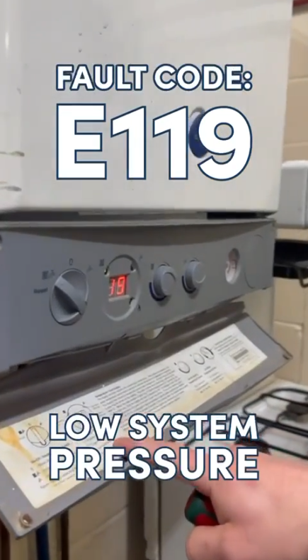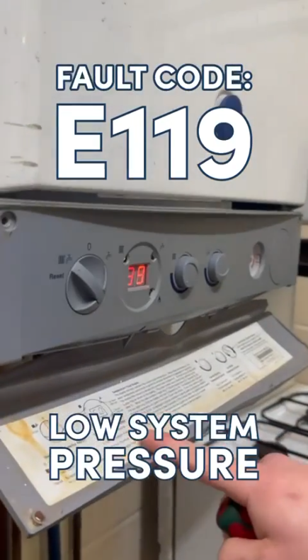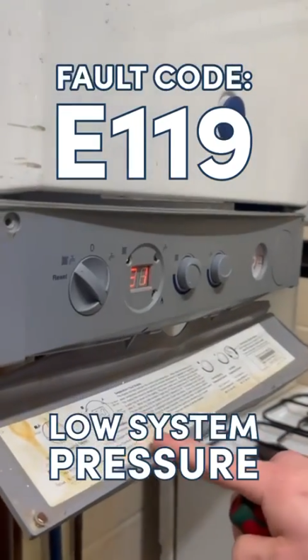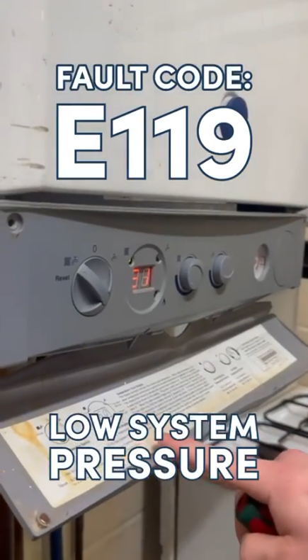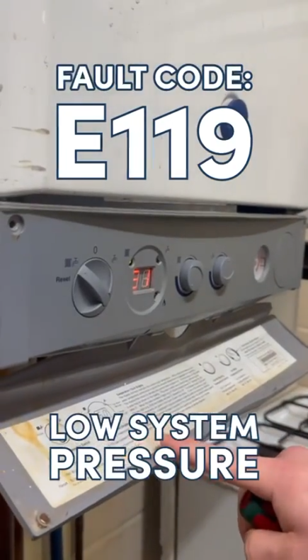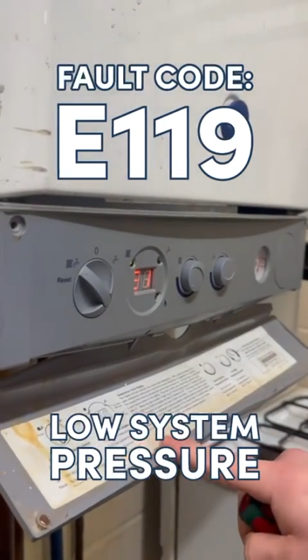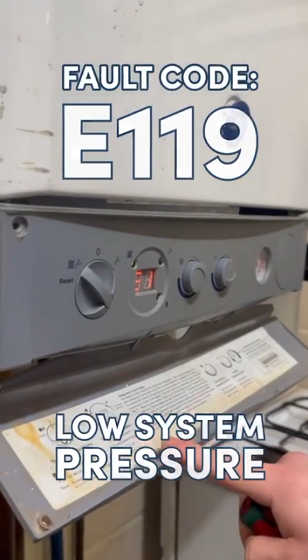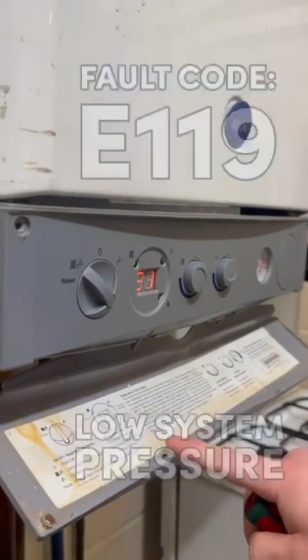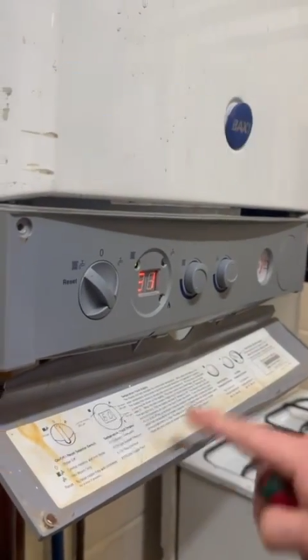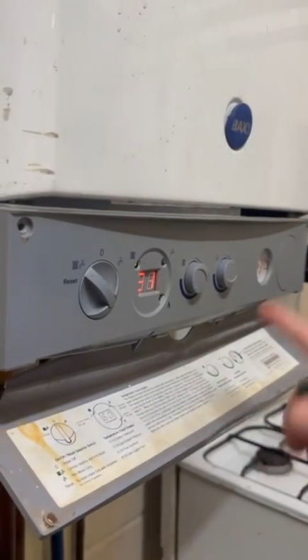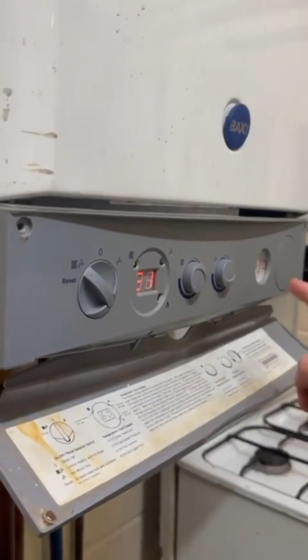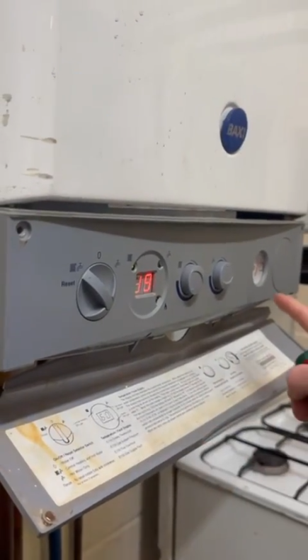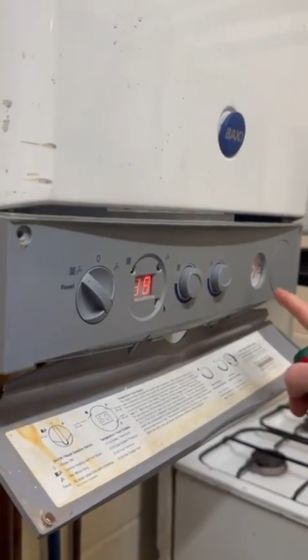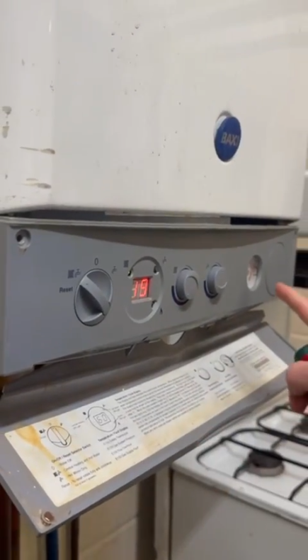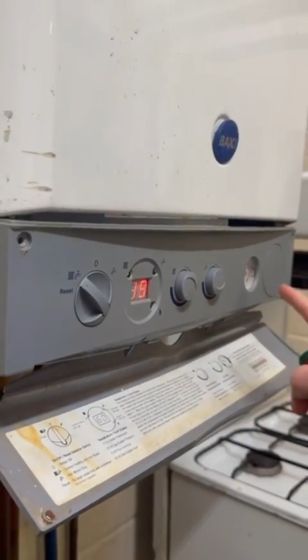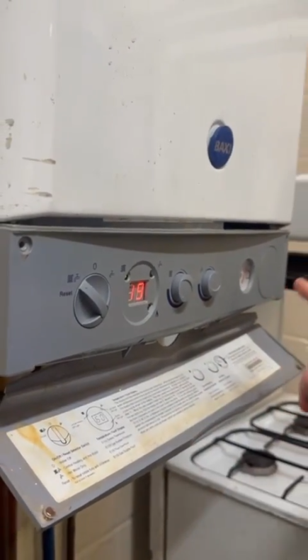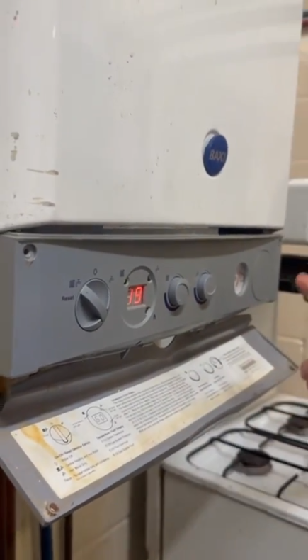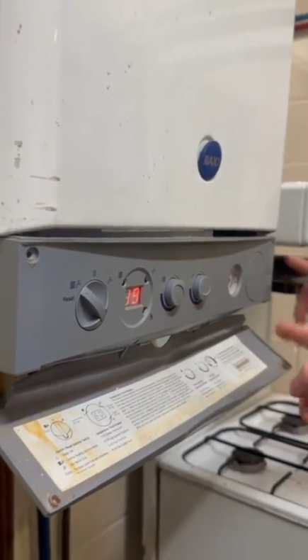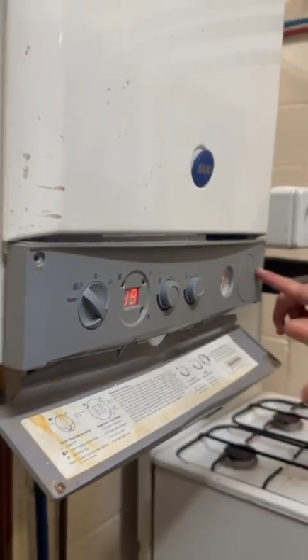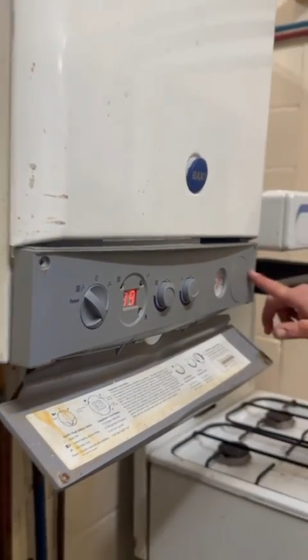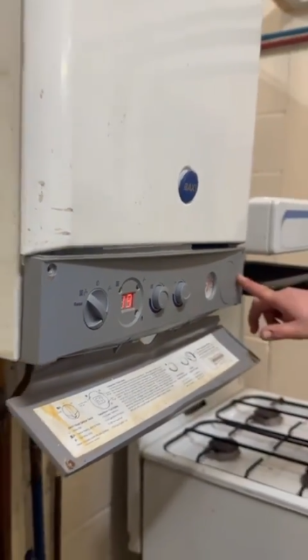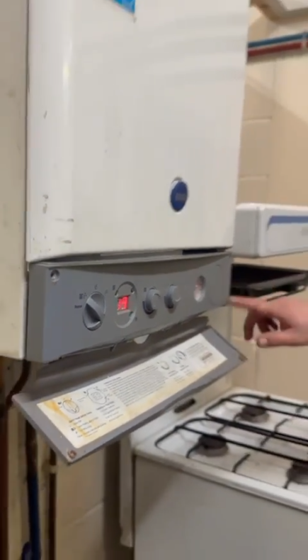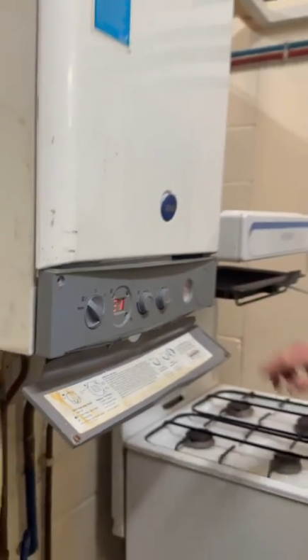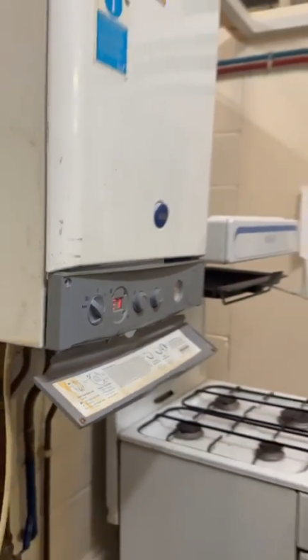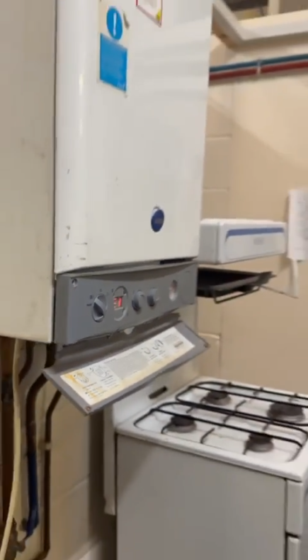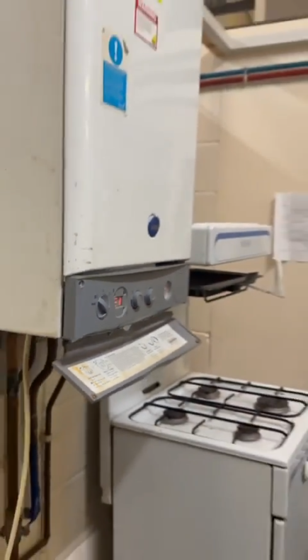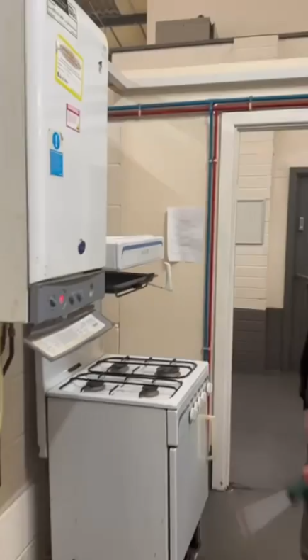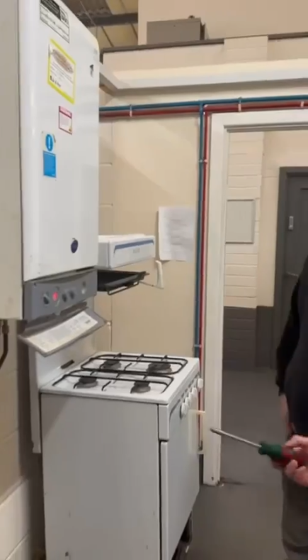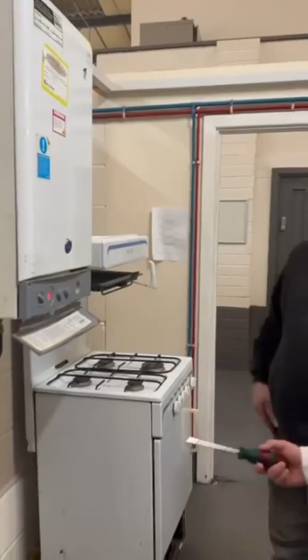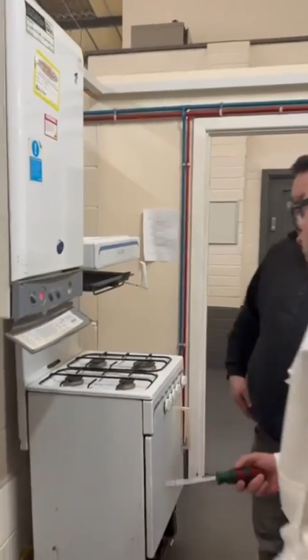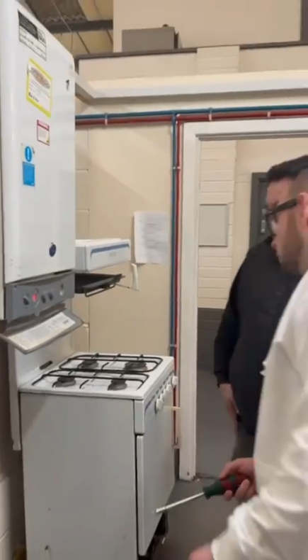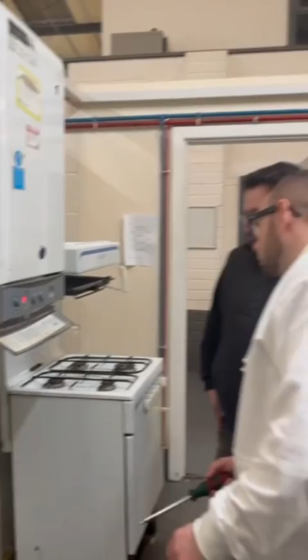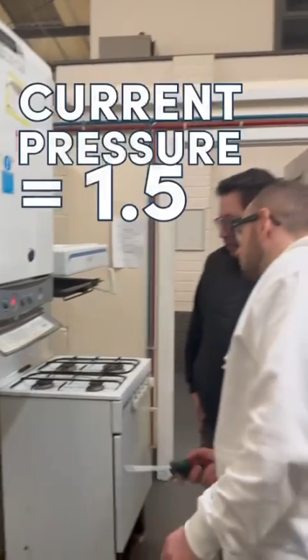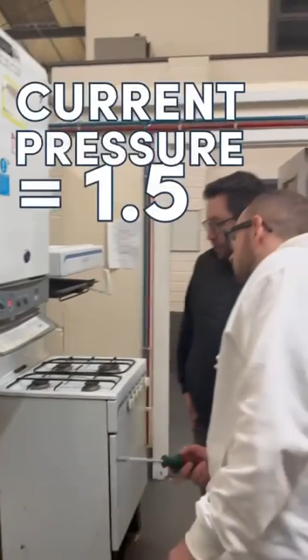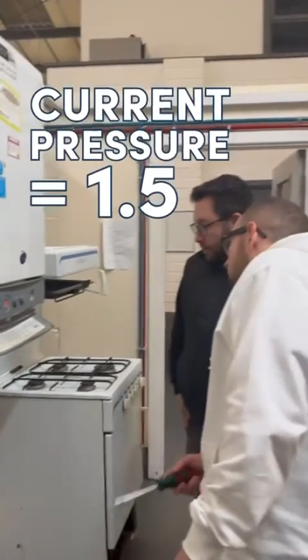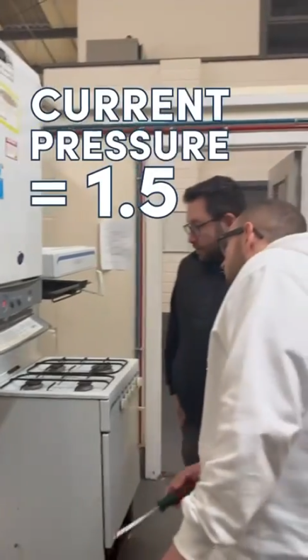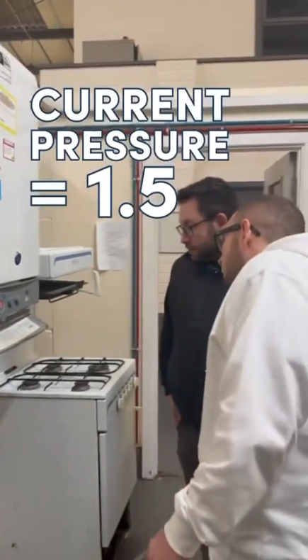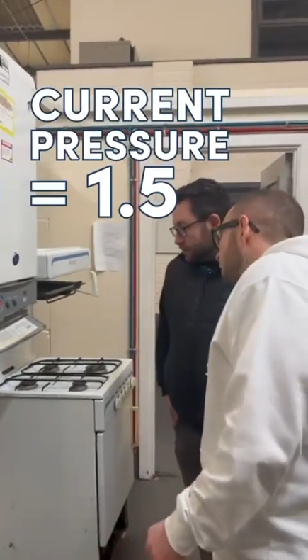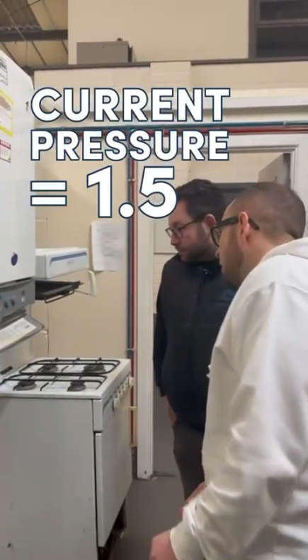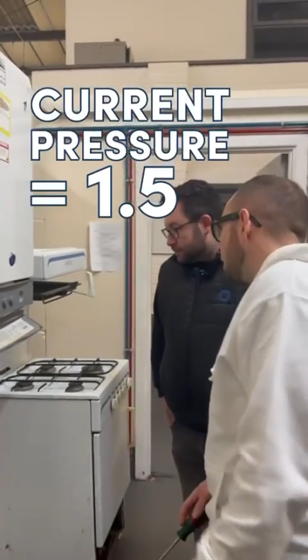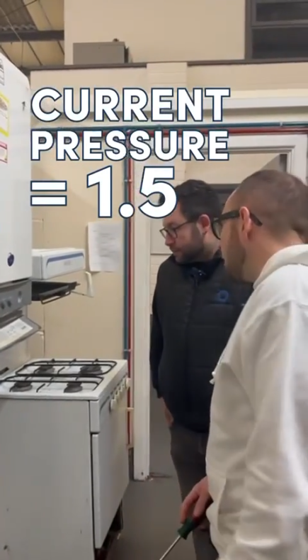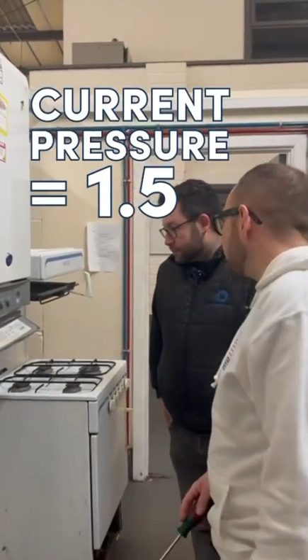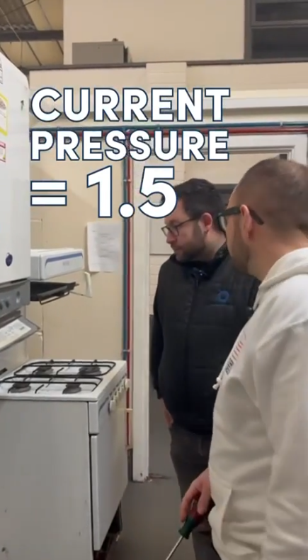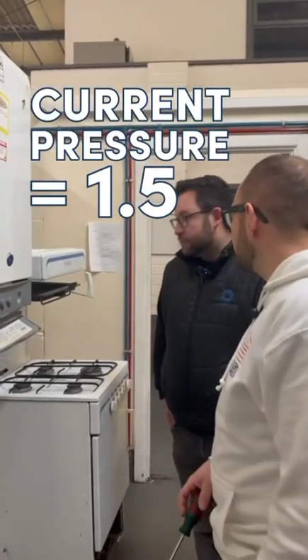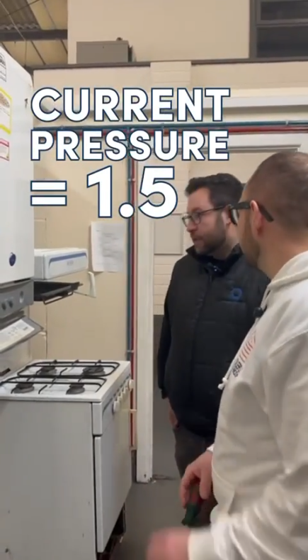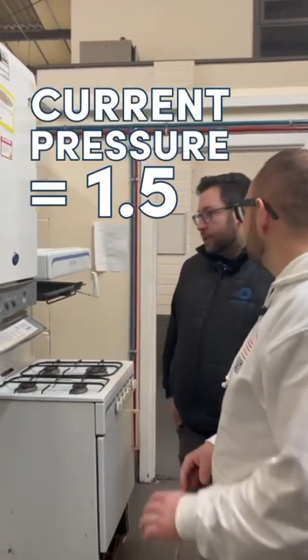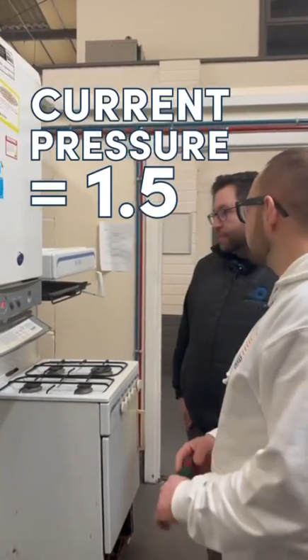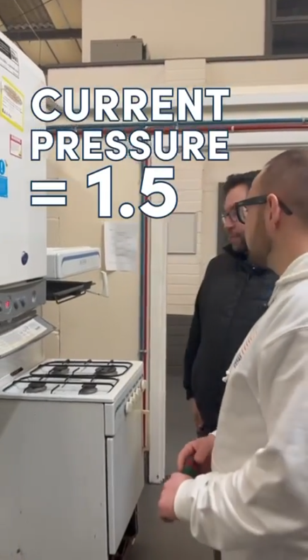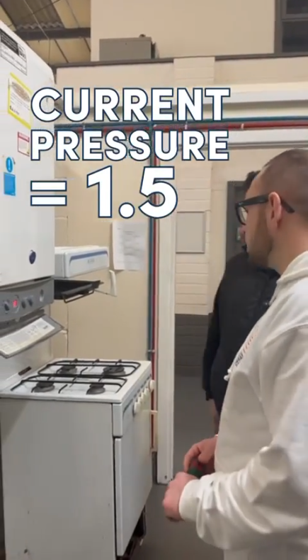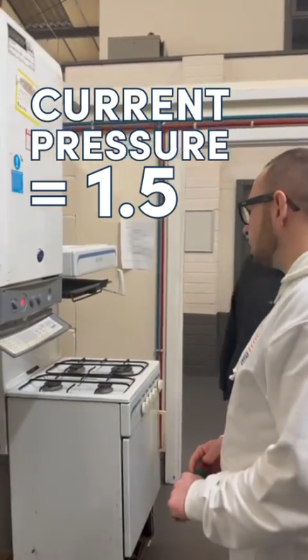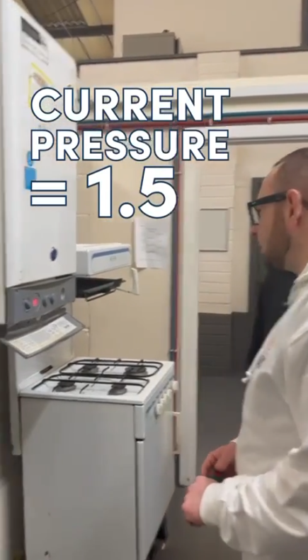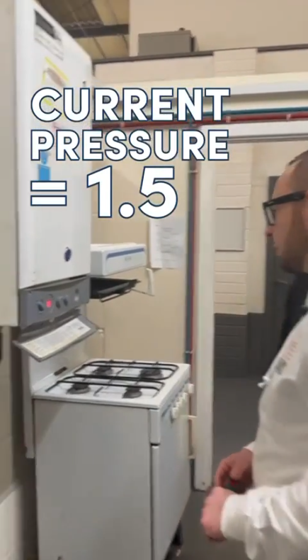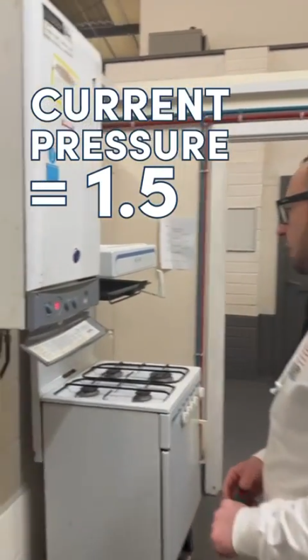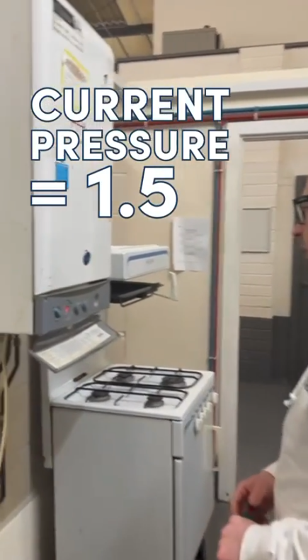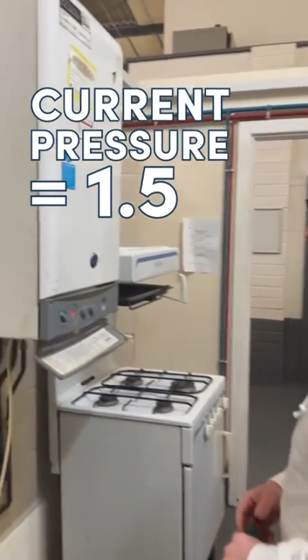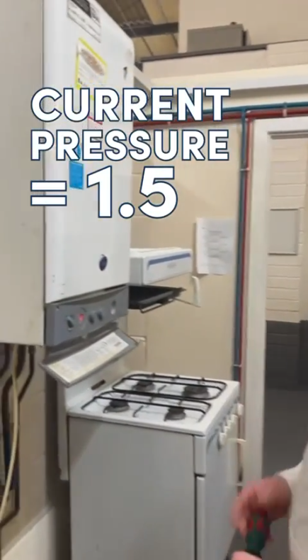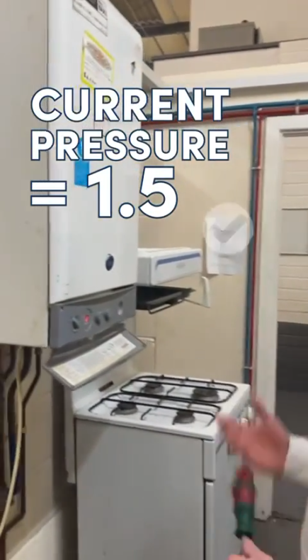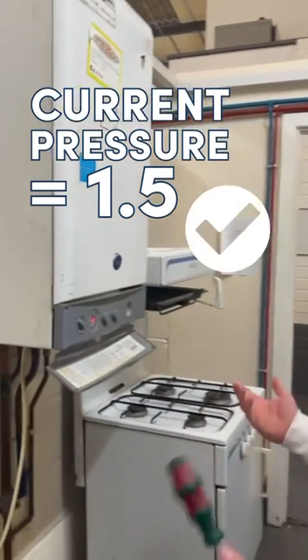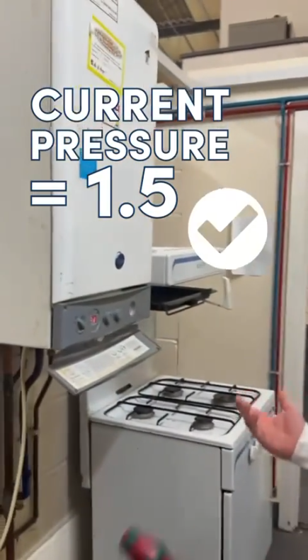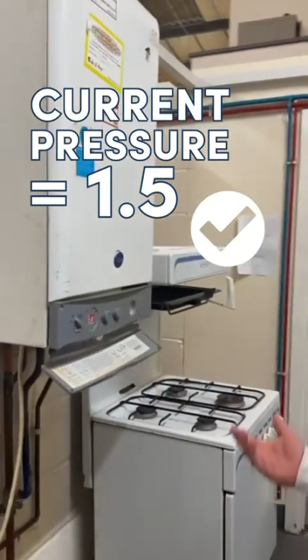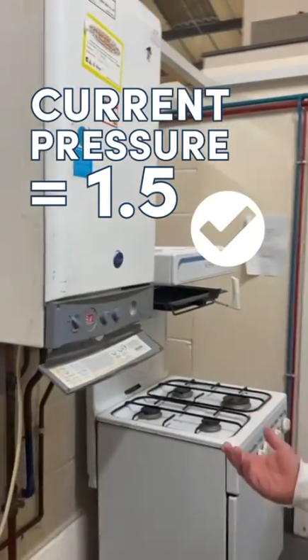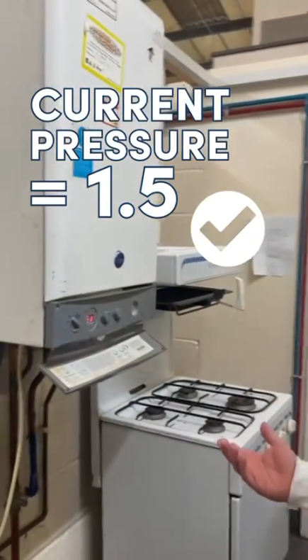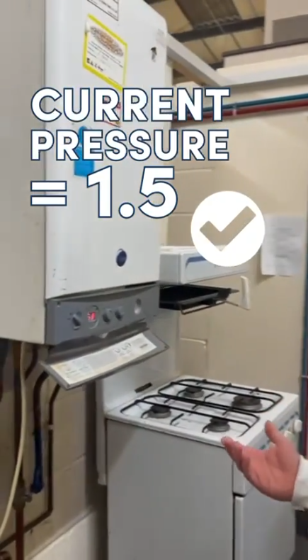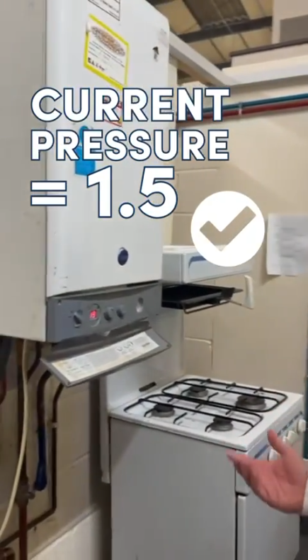So the first thing we're going to check is to make sure that we've got pressure. It's on one and a half — just under one and a half — so we know that's fine.